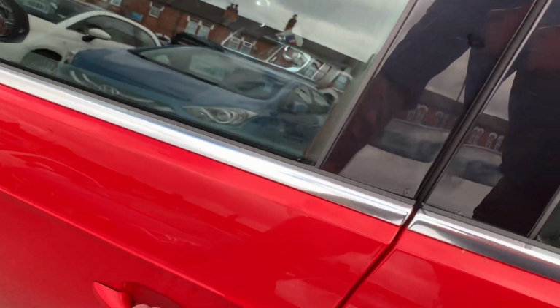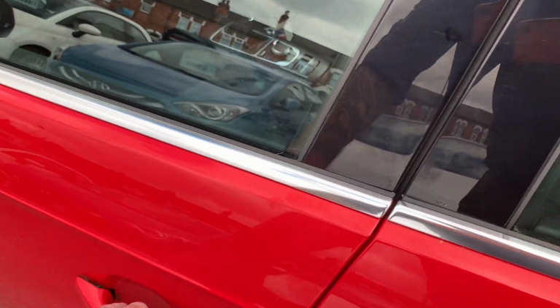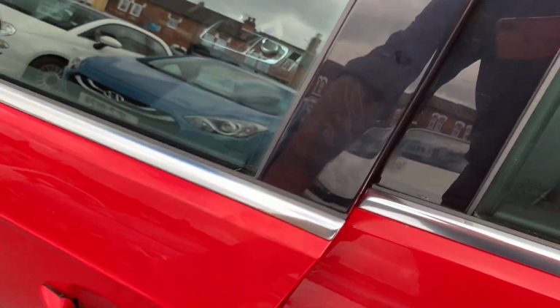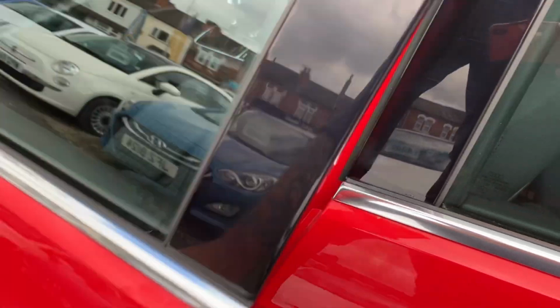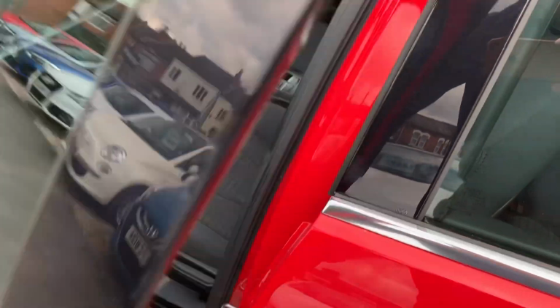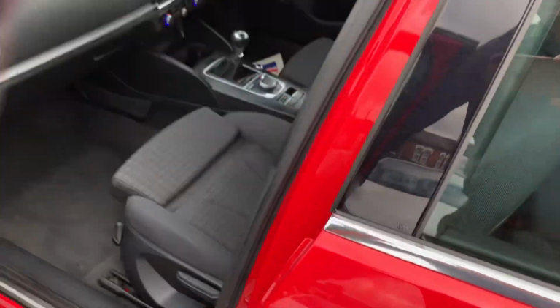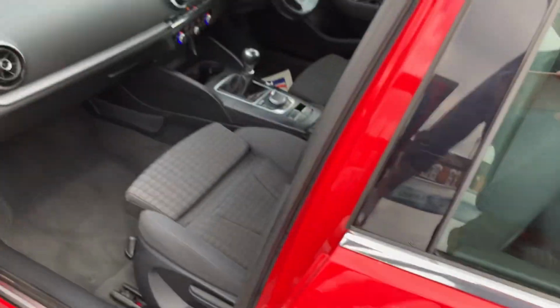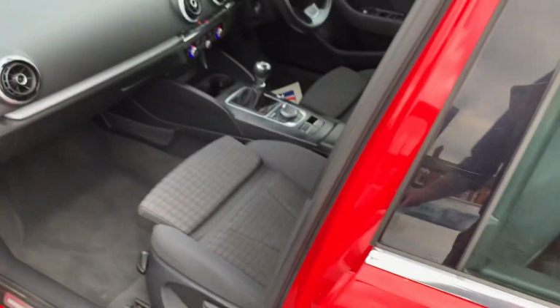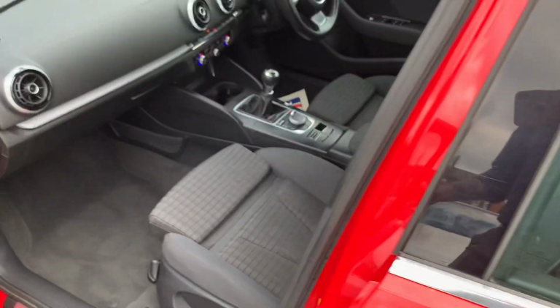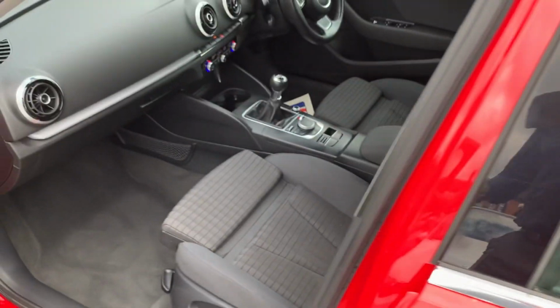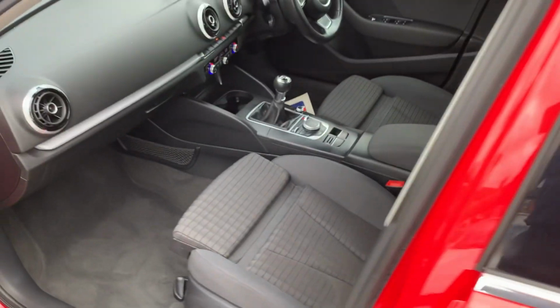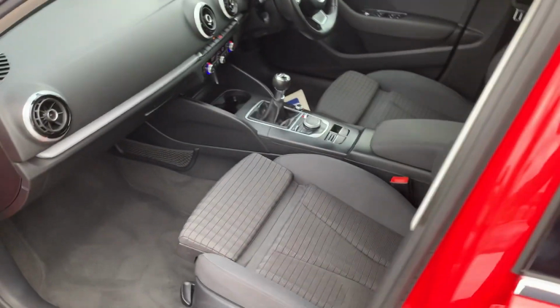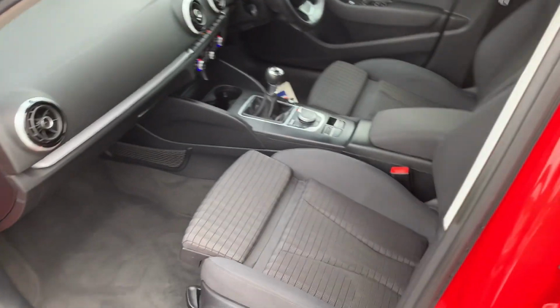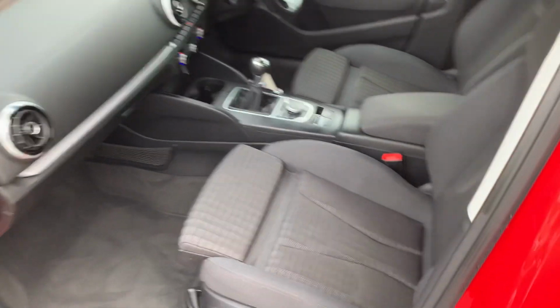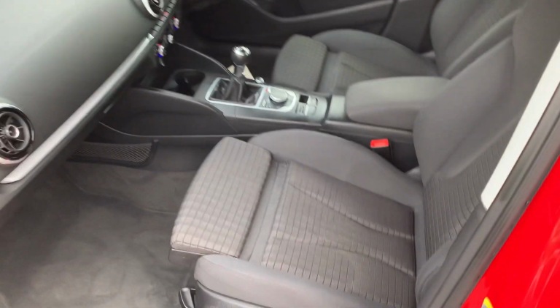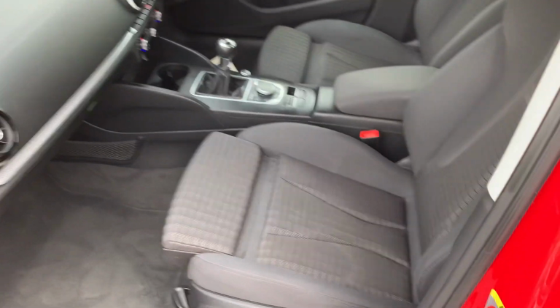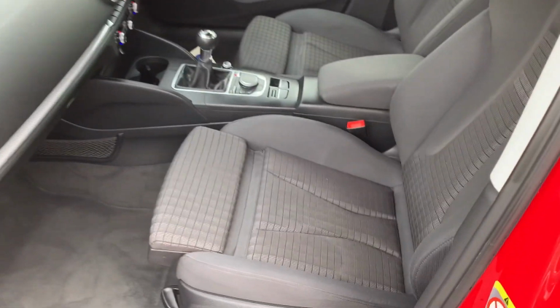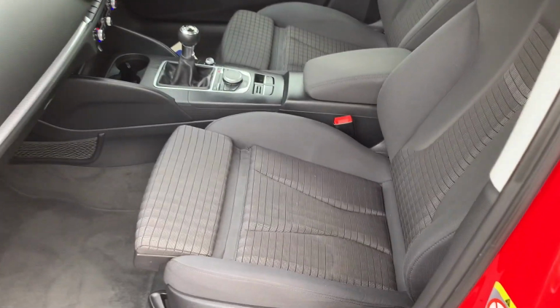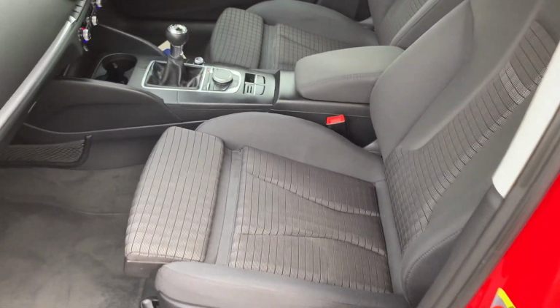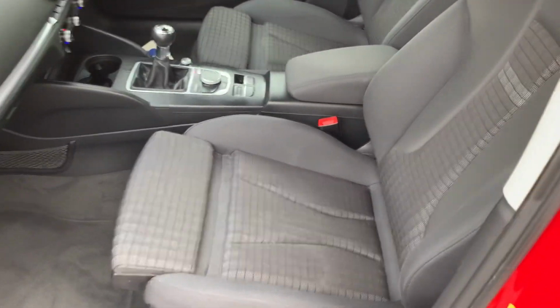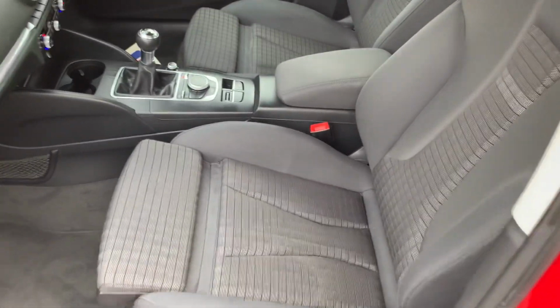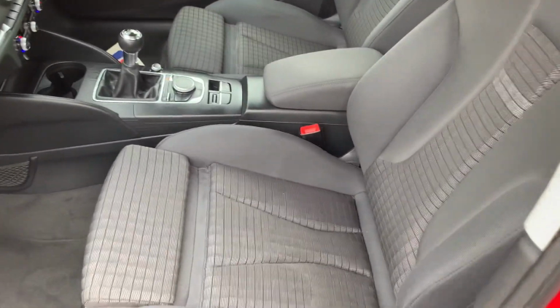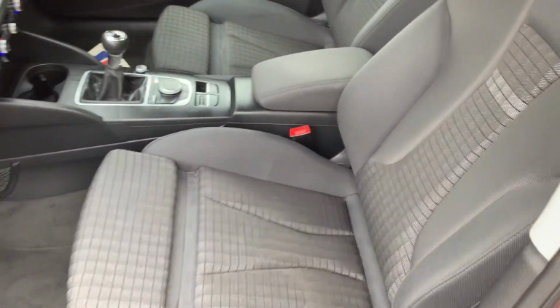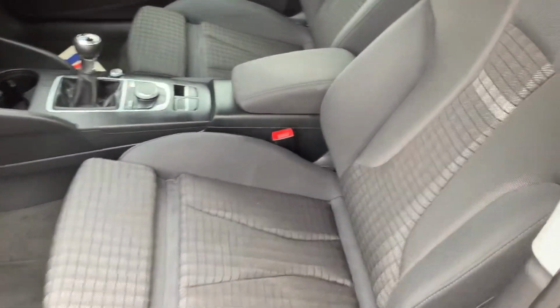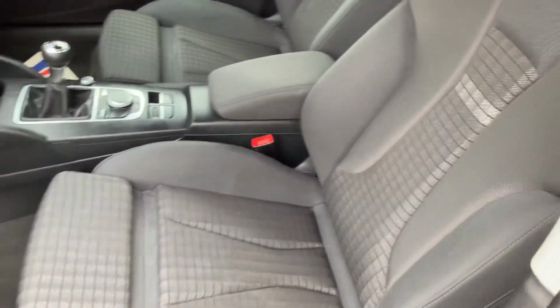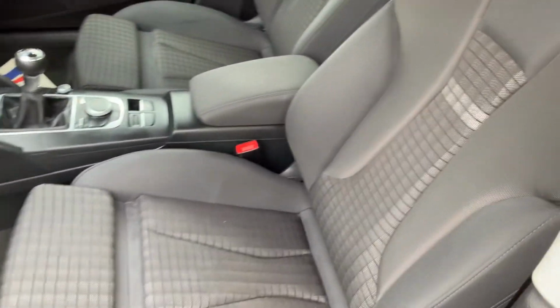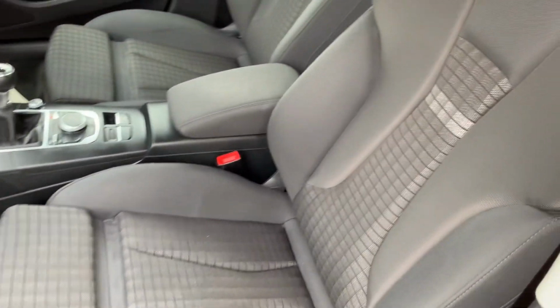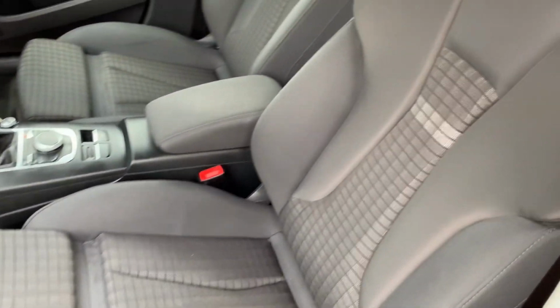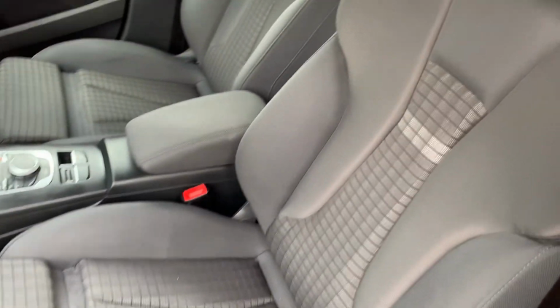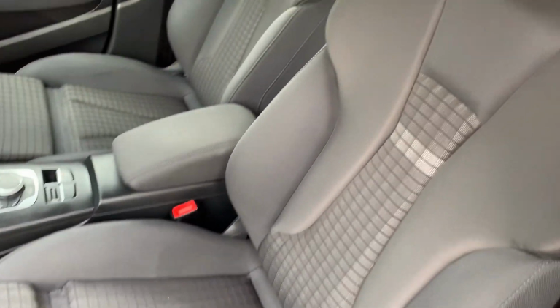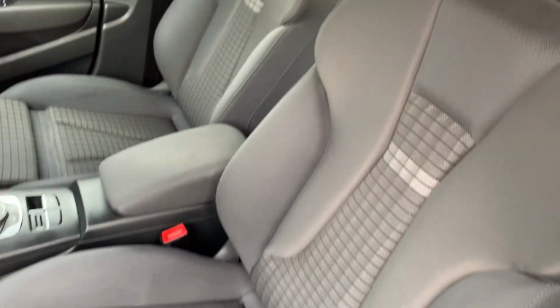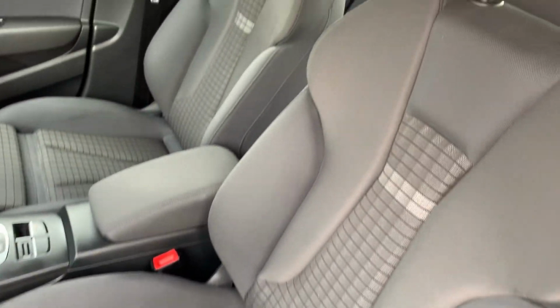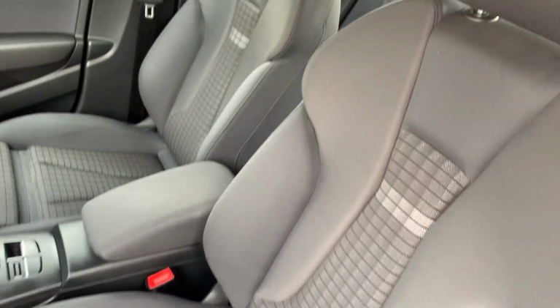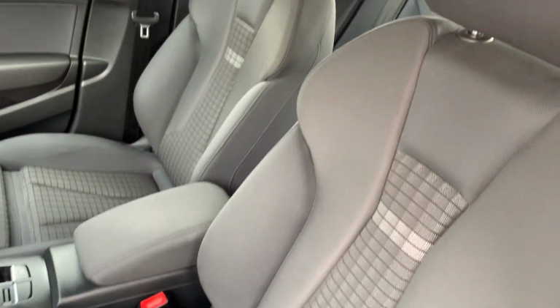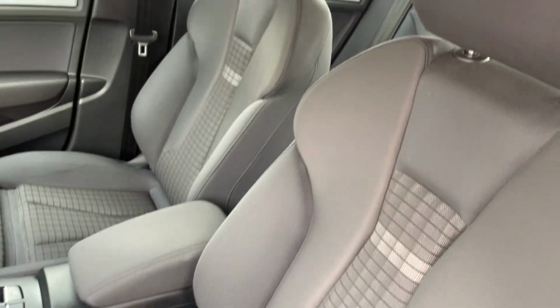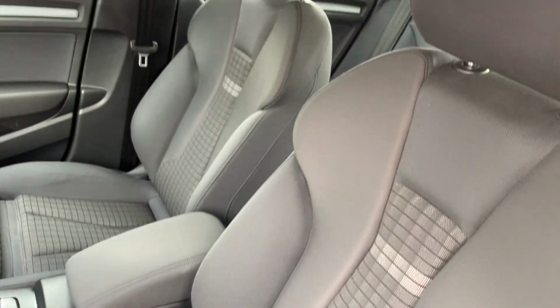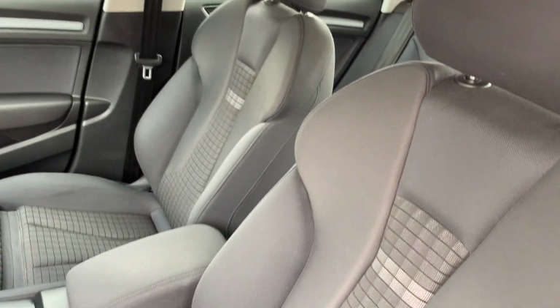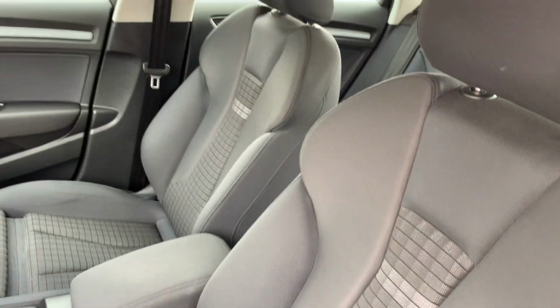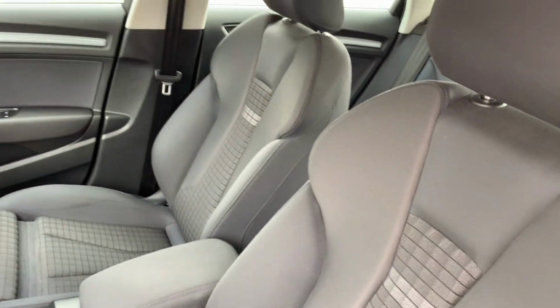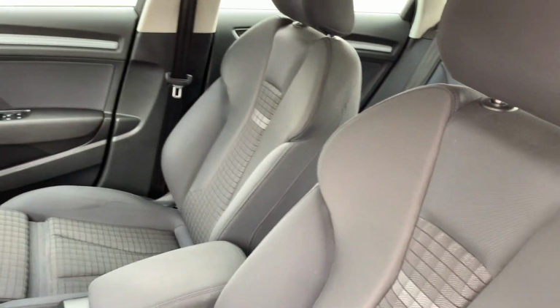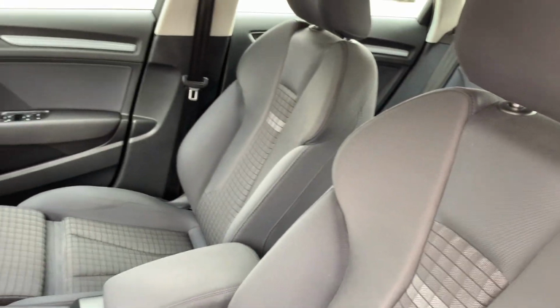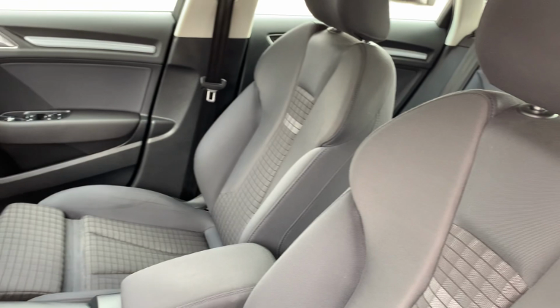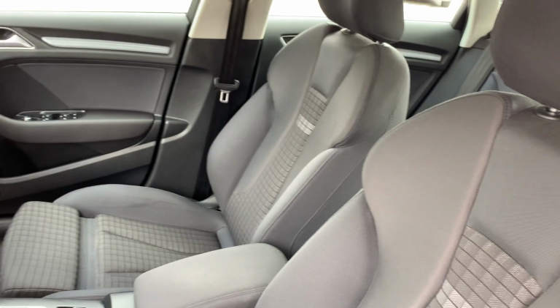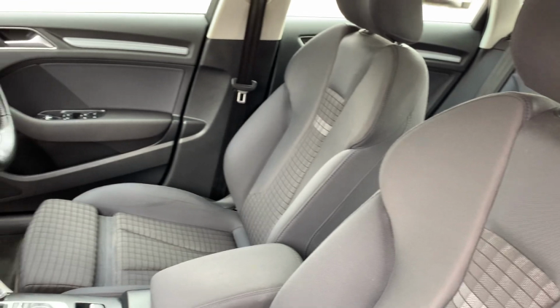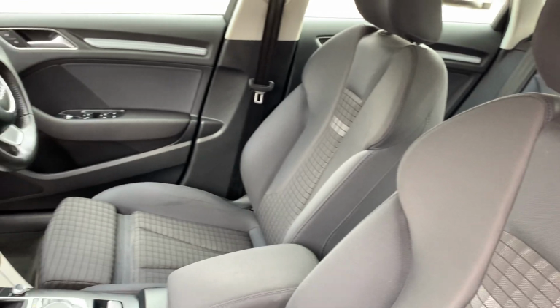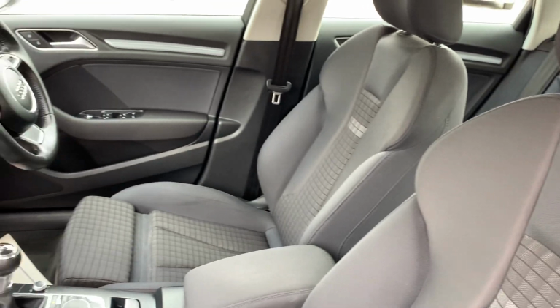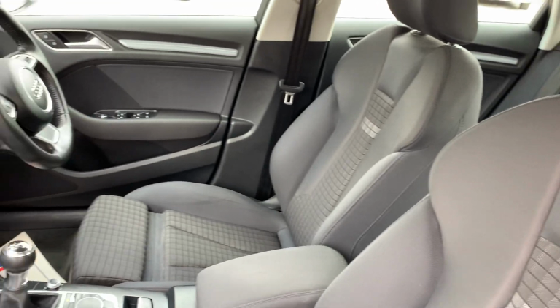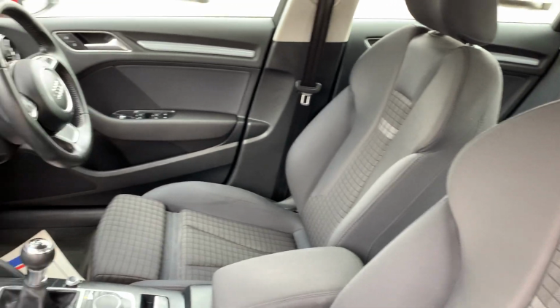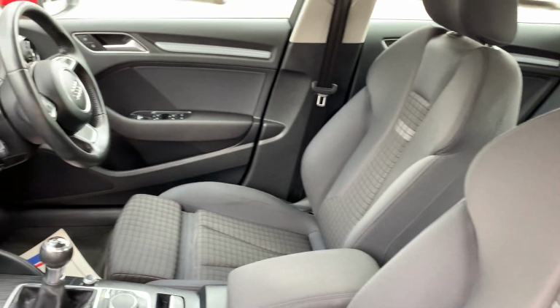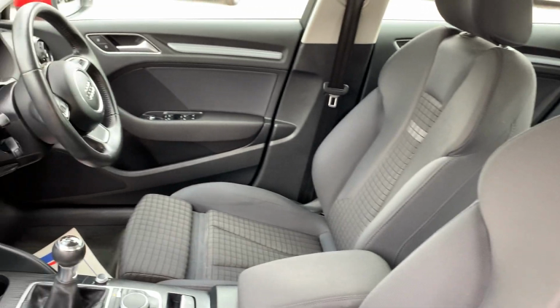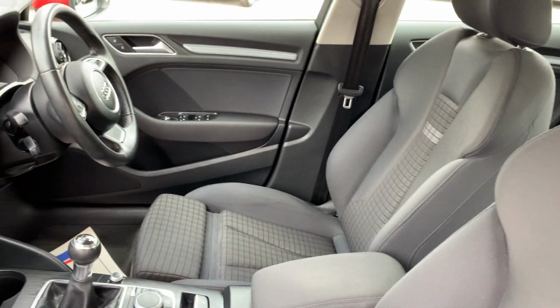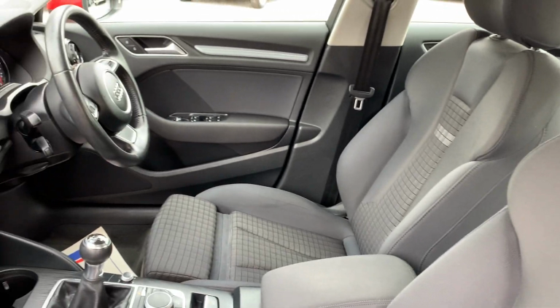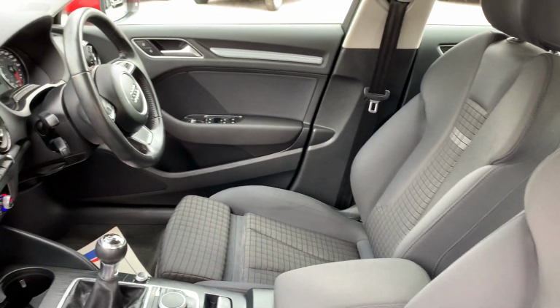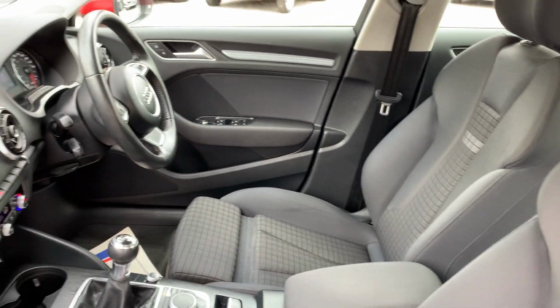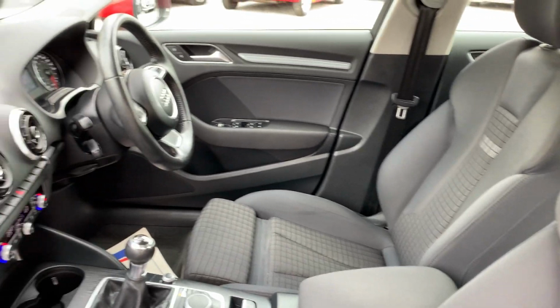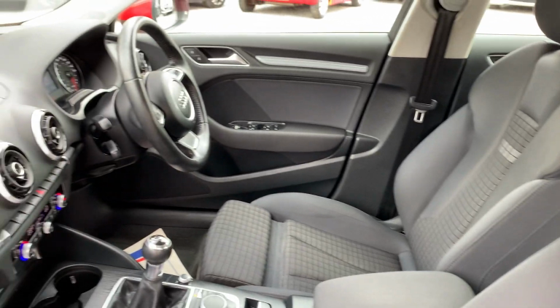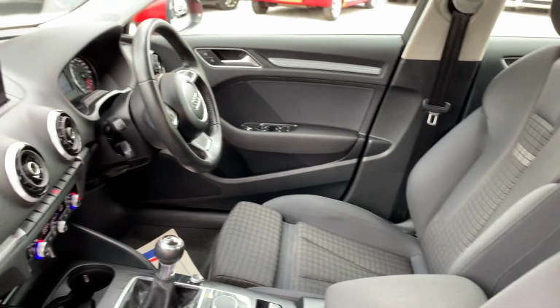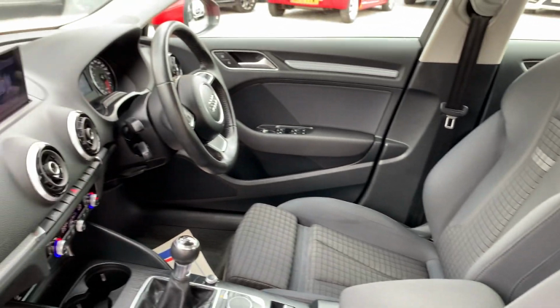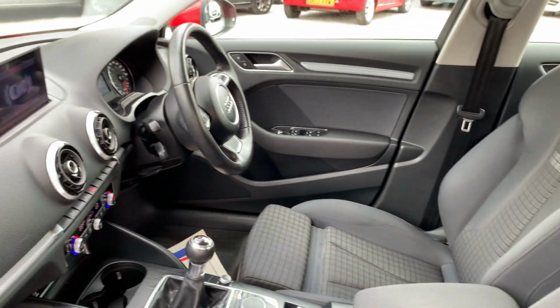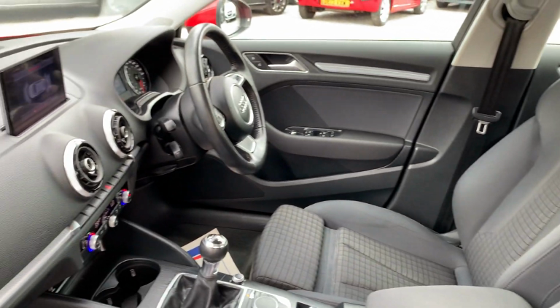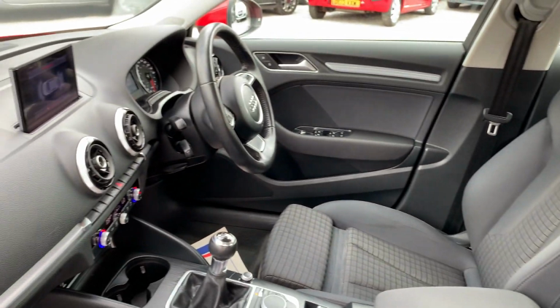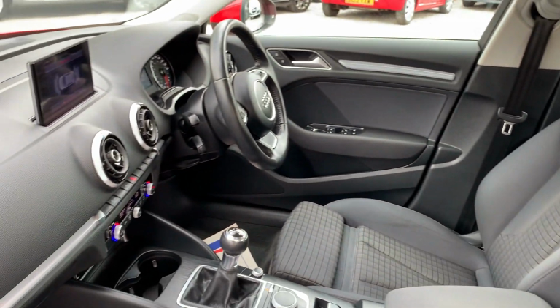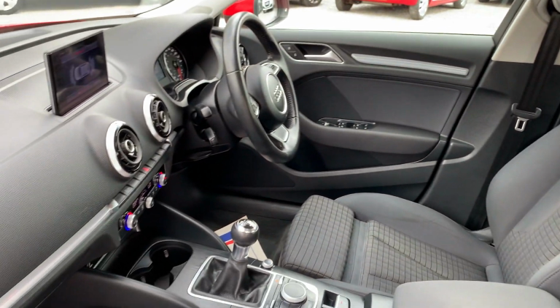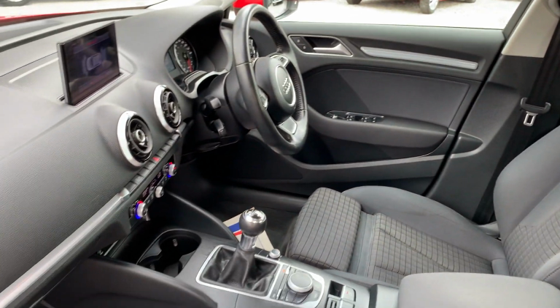Let's show you inside. Very, very clean and tidy. Absolutely spotless. Drives spot on.